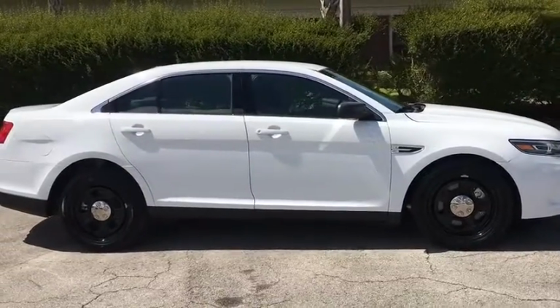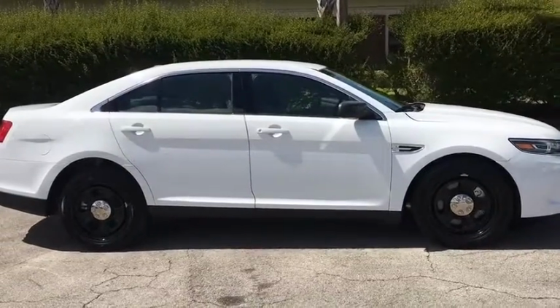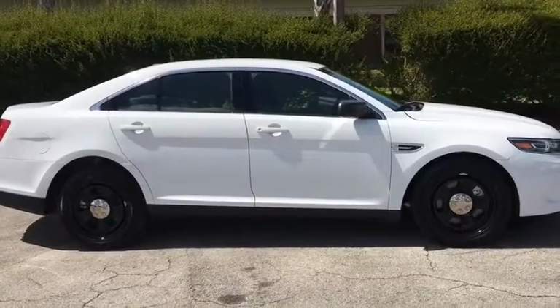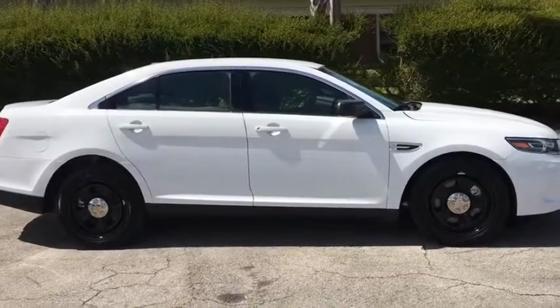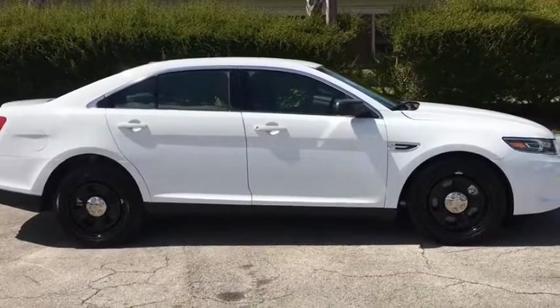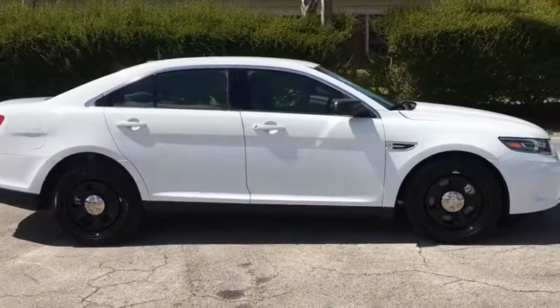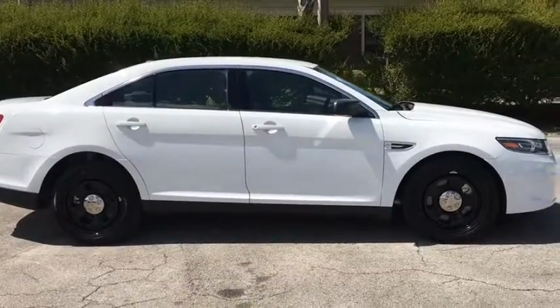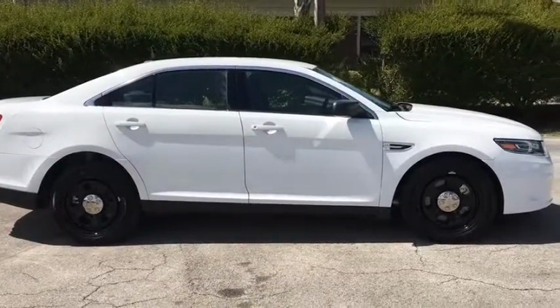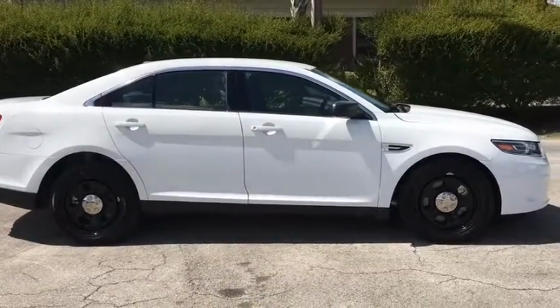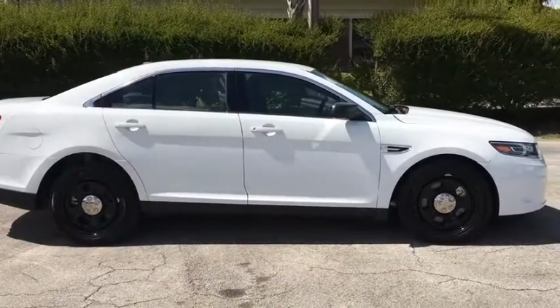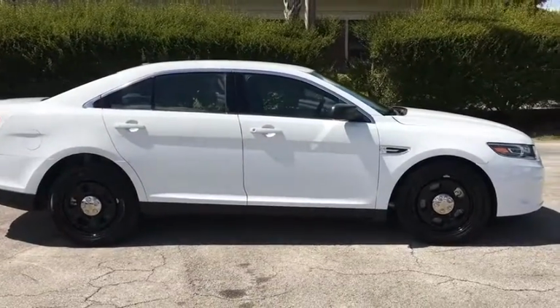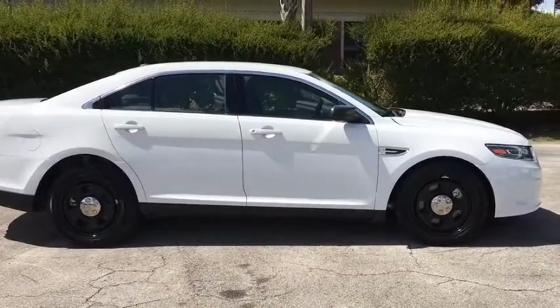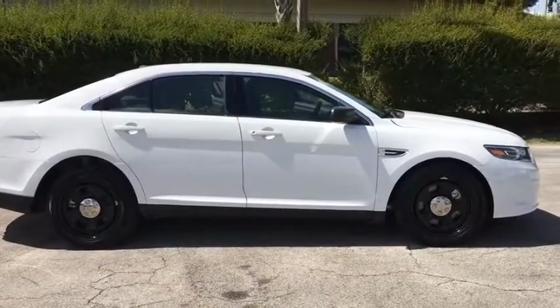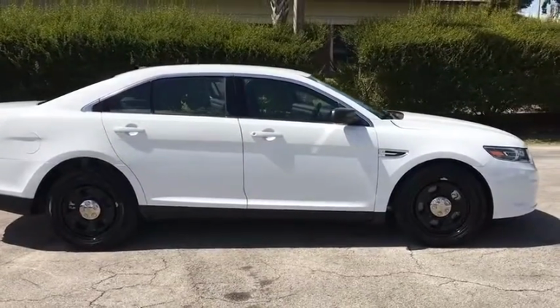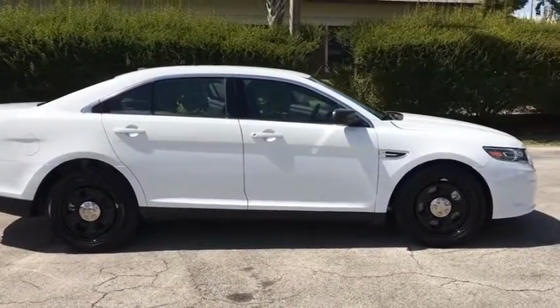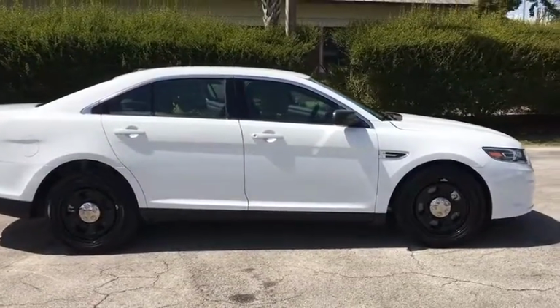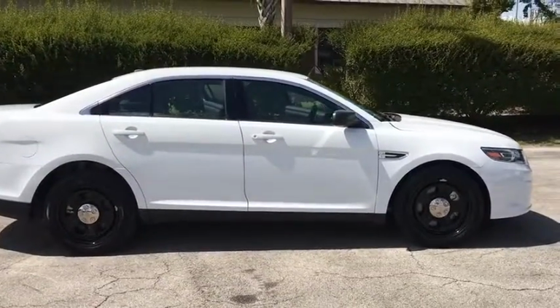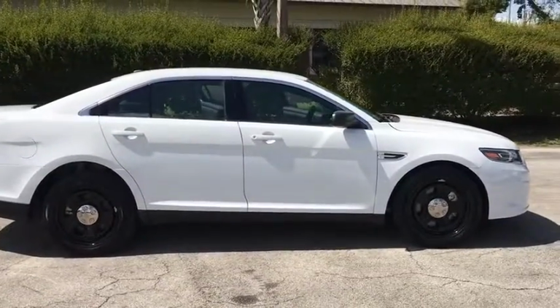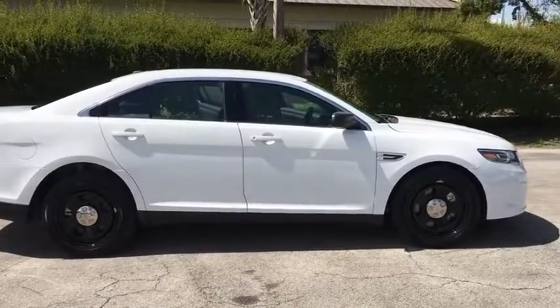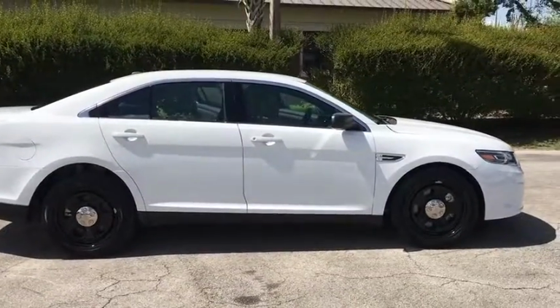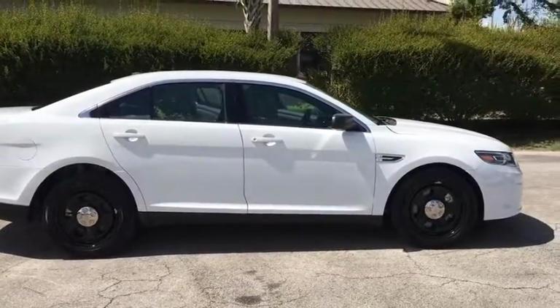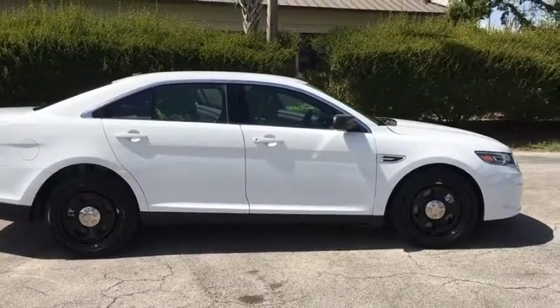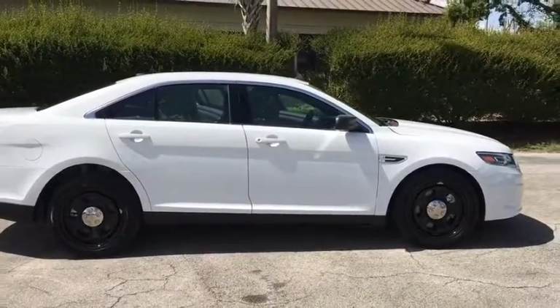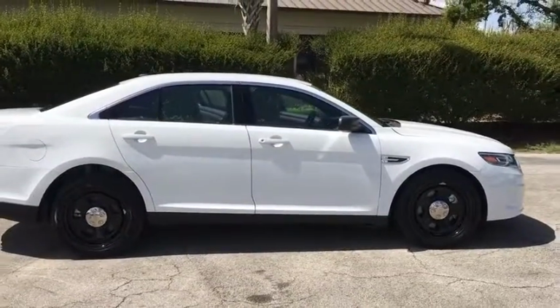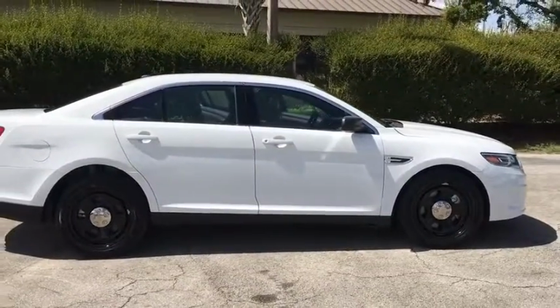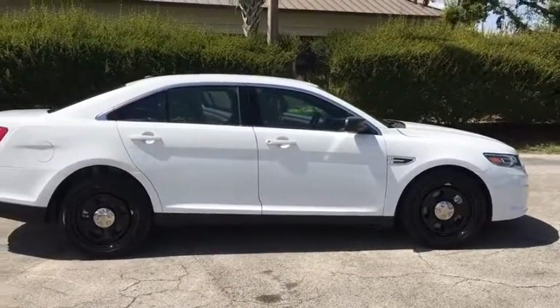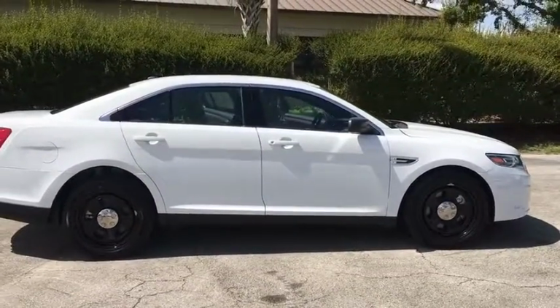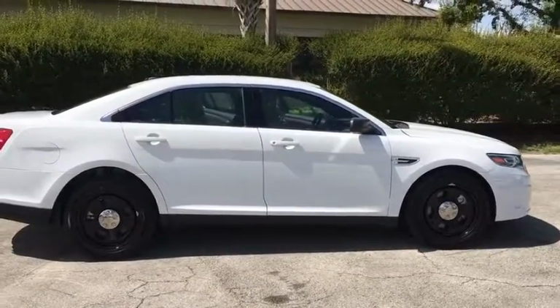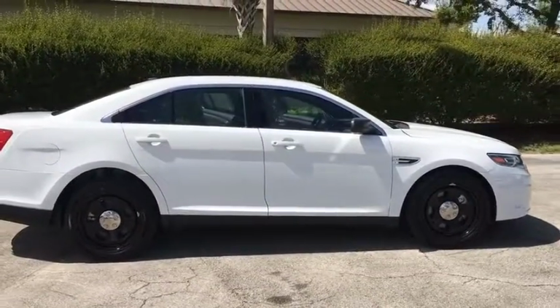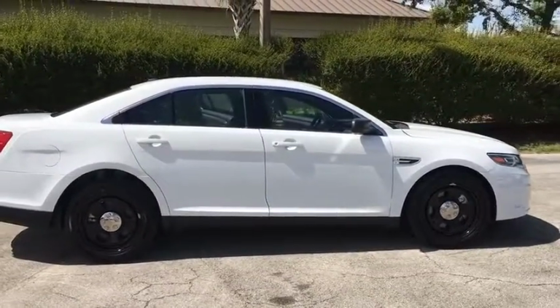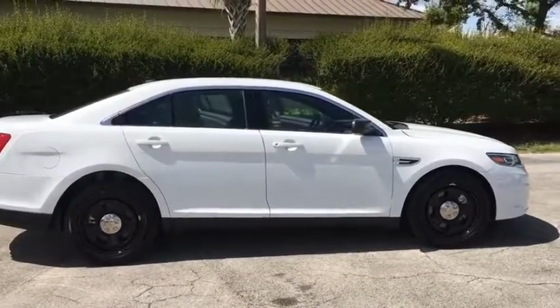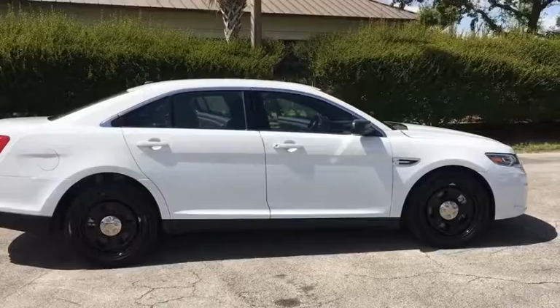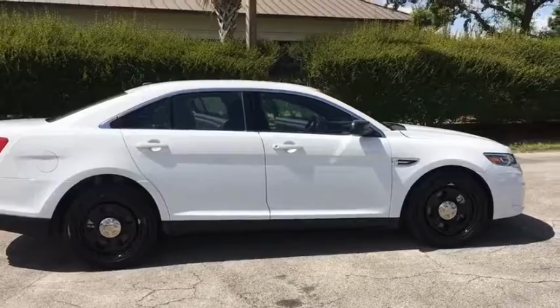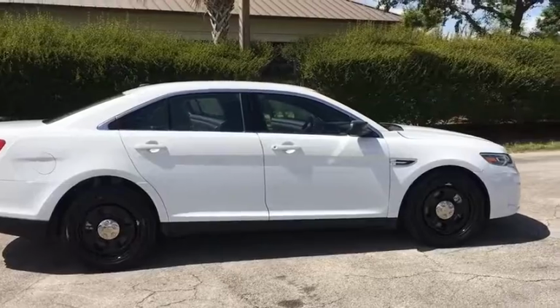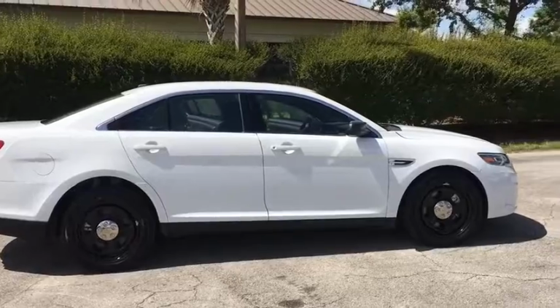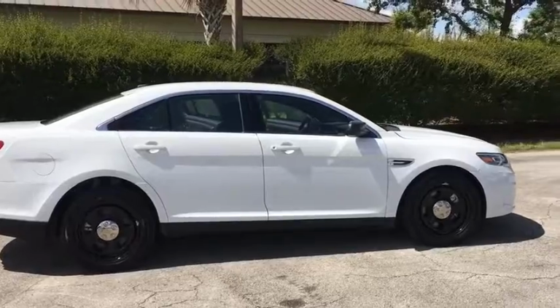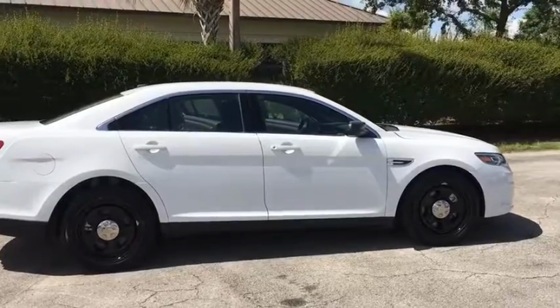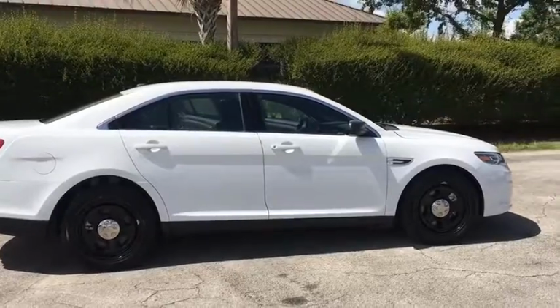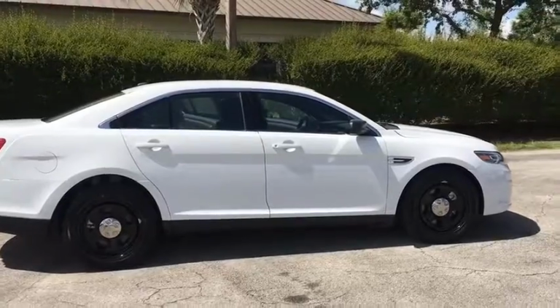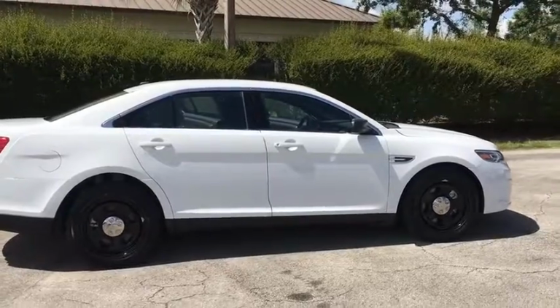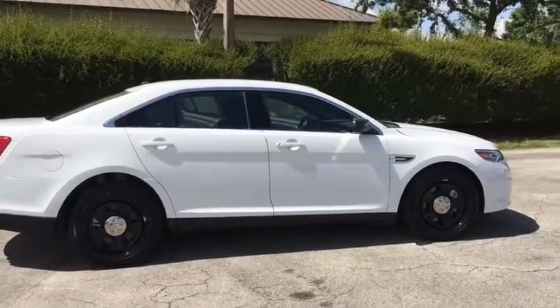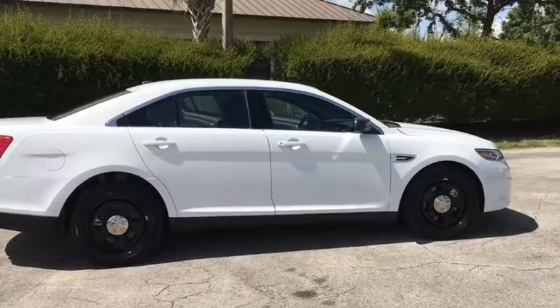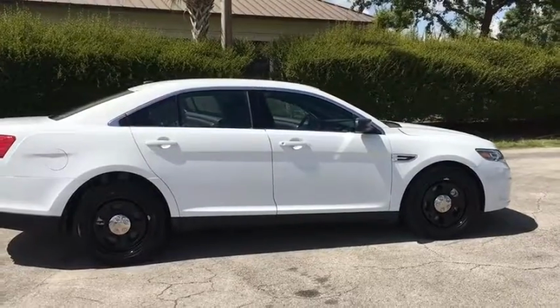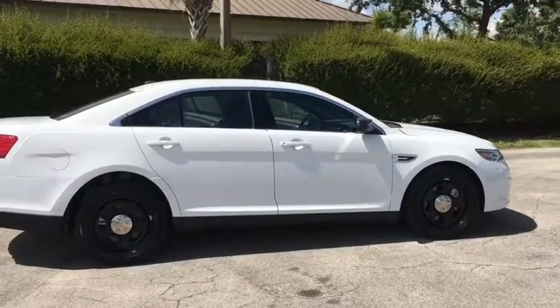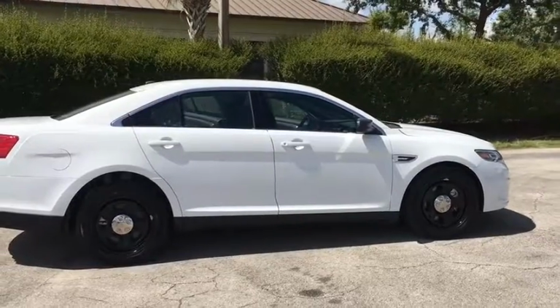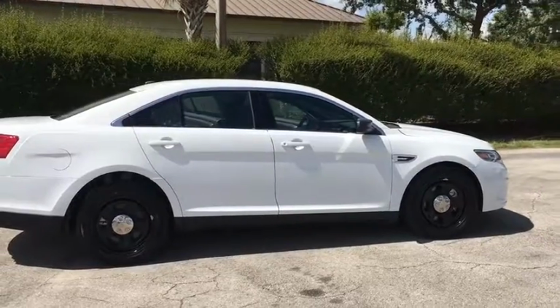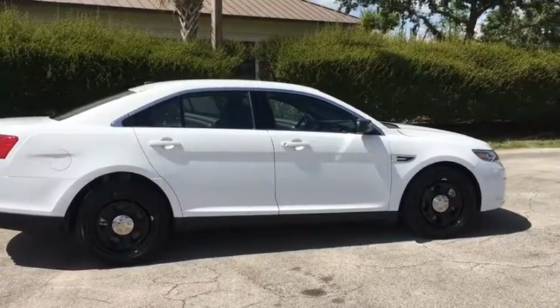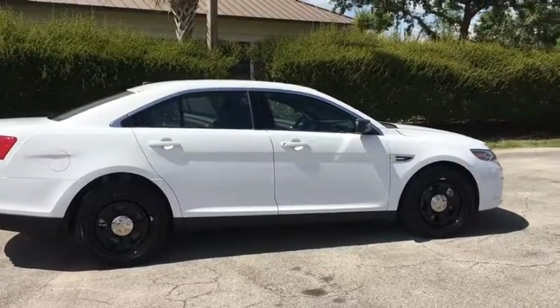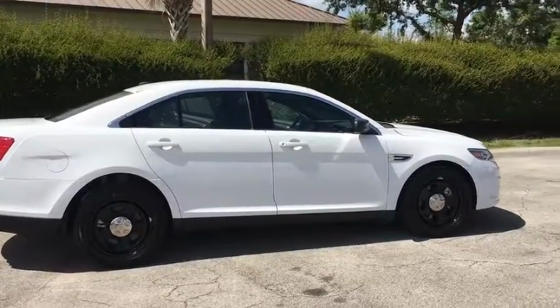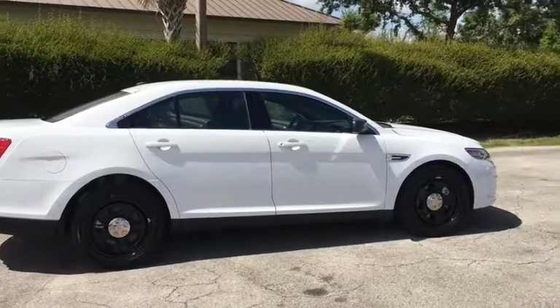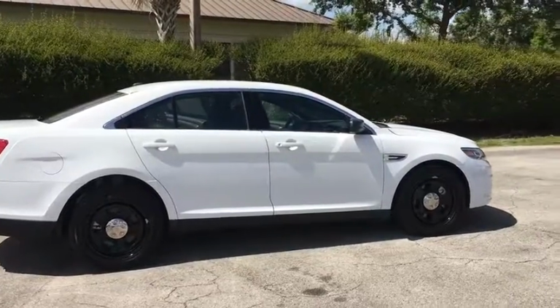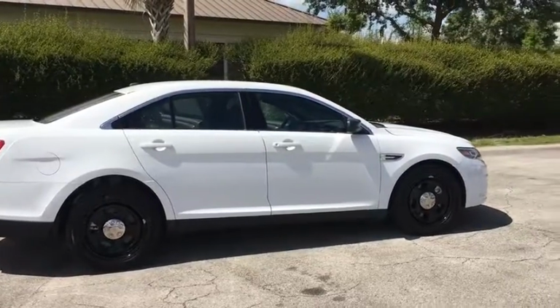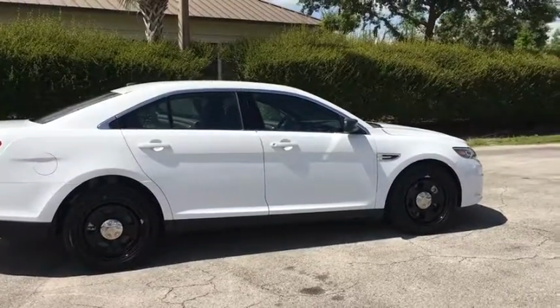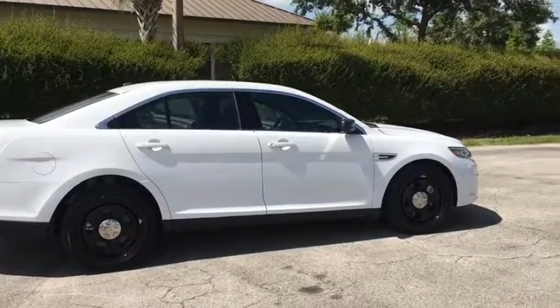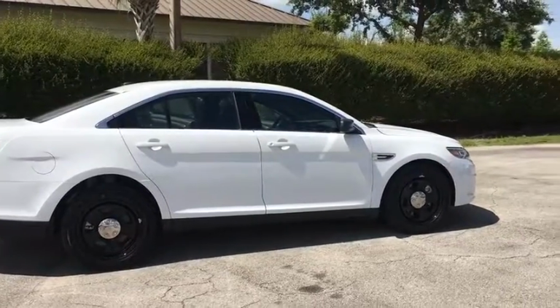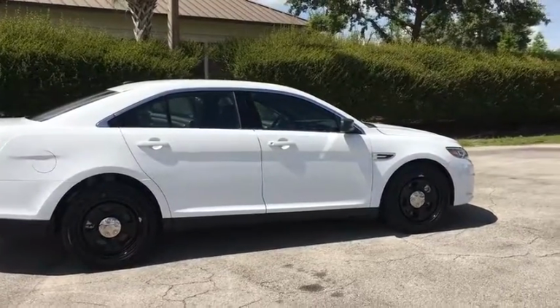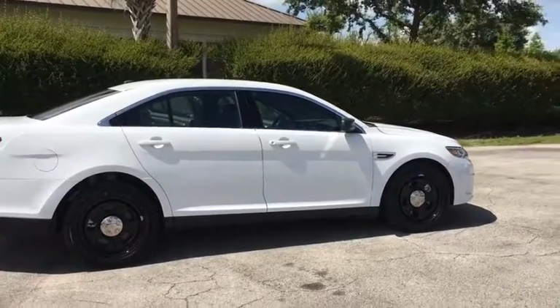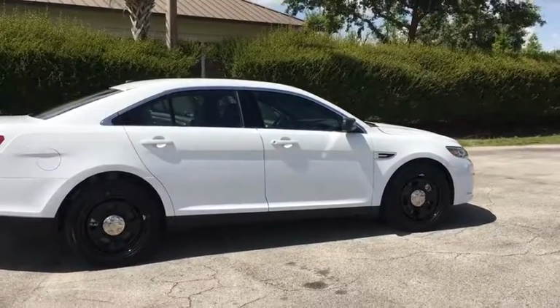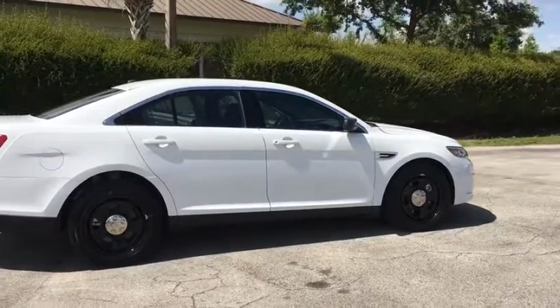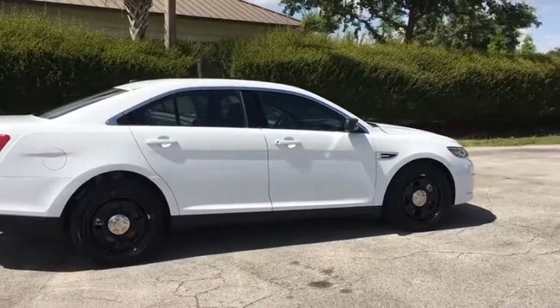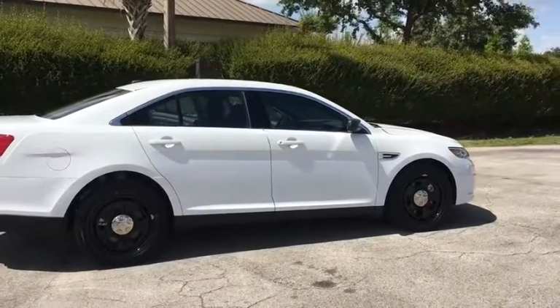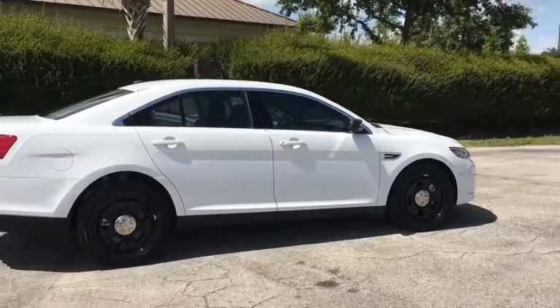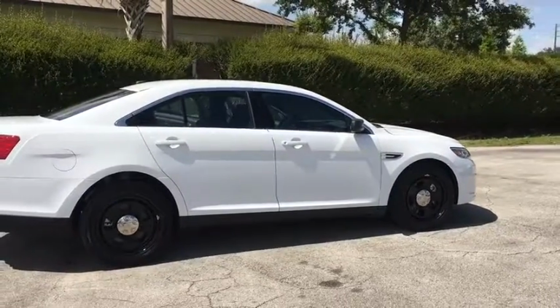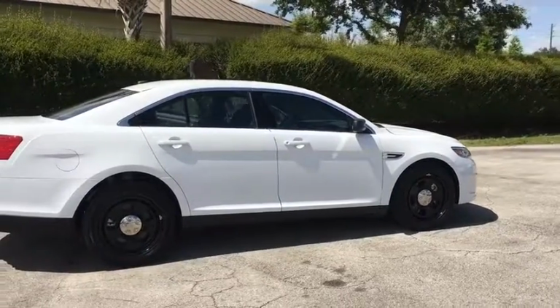Own this one today. This vehicle has less than 100 miles. Here are some of this vehicle's great options.